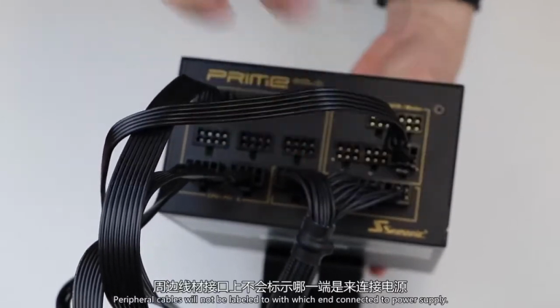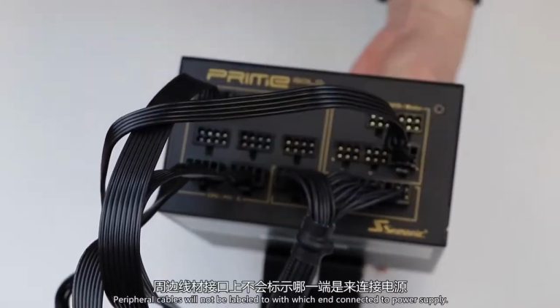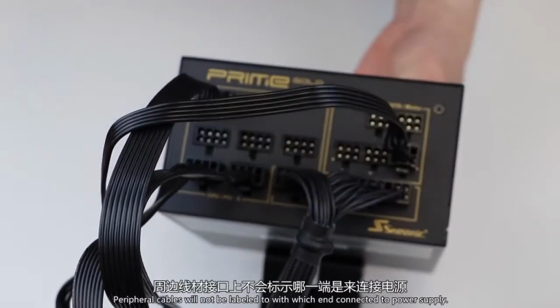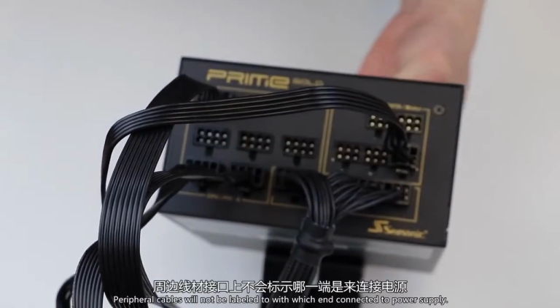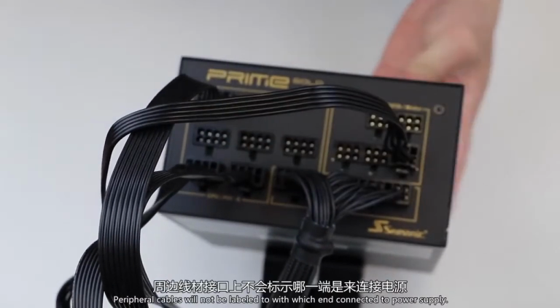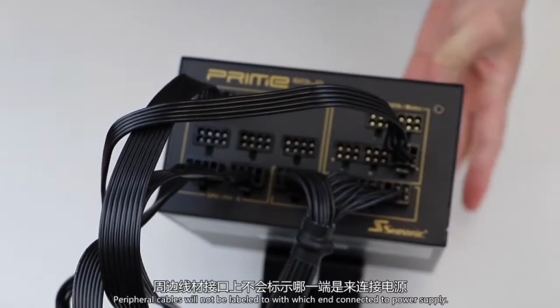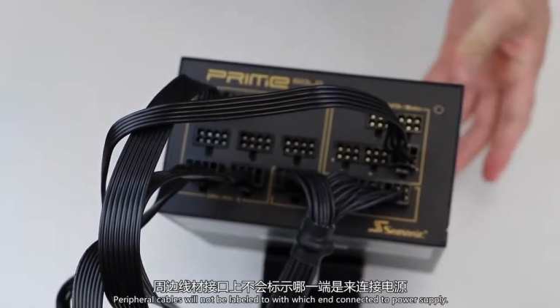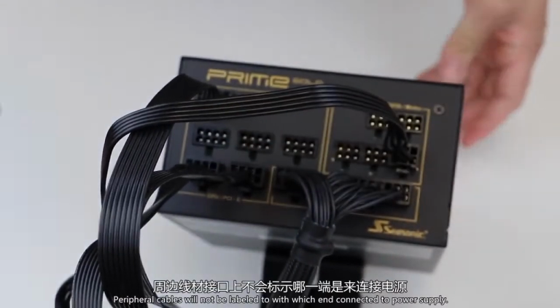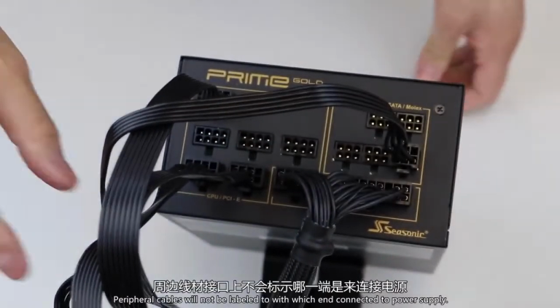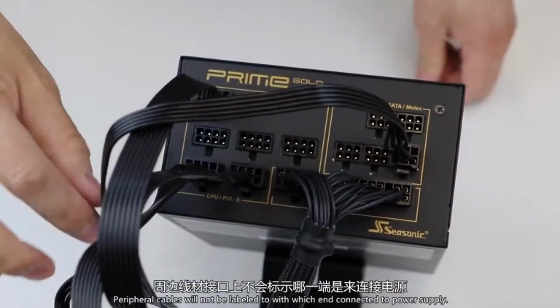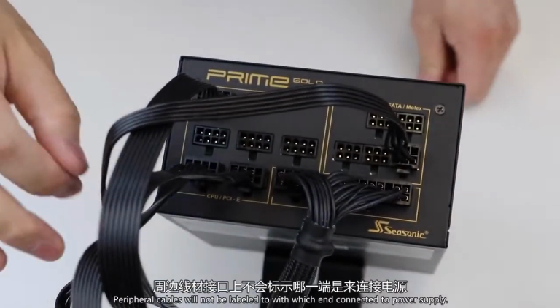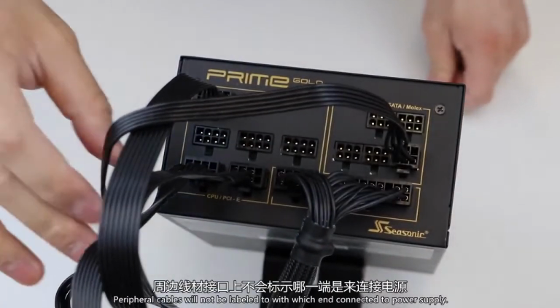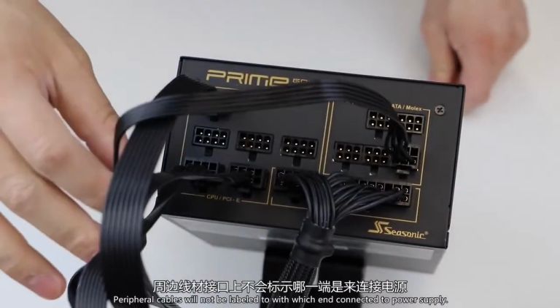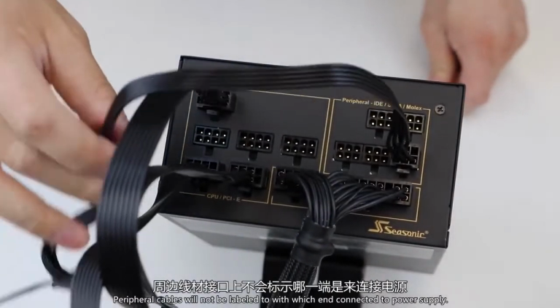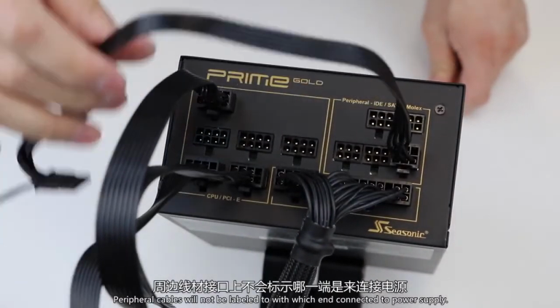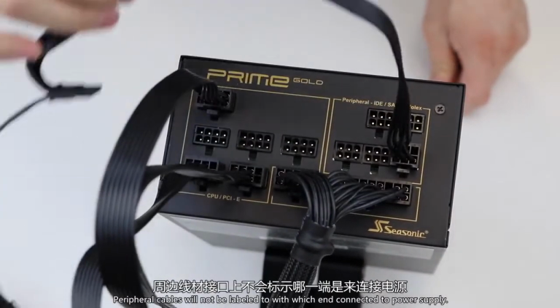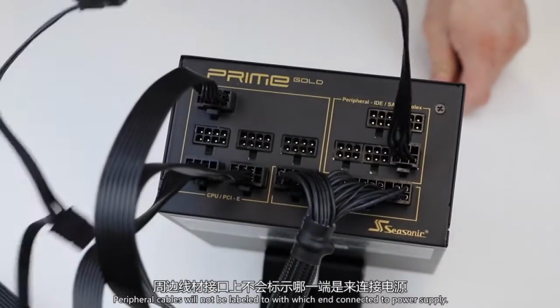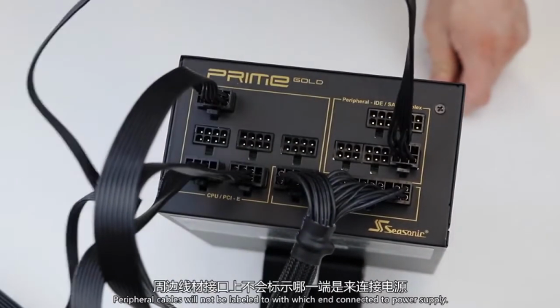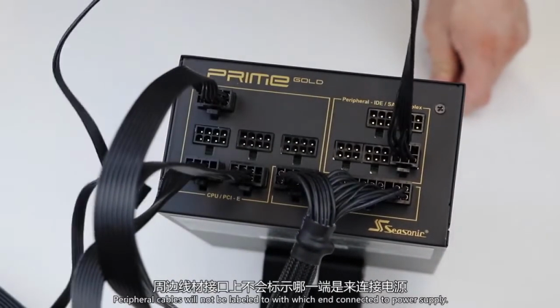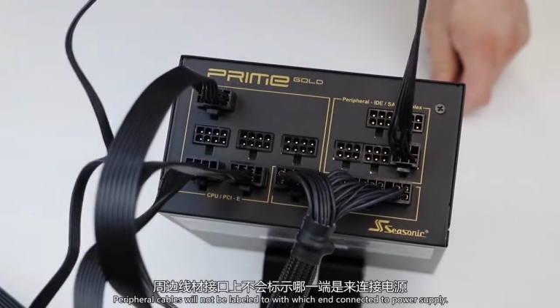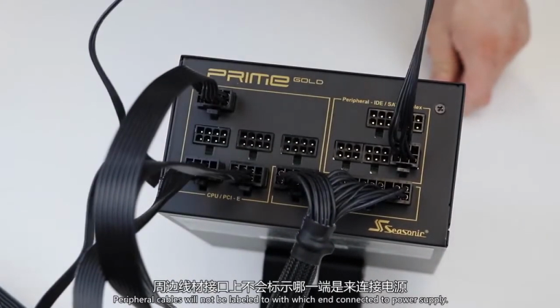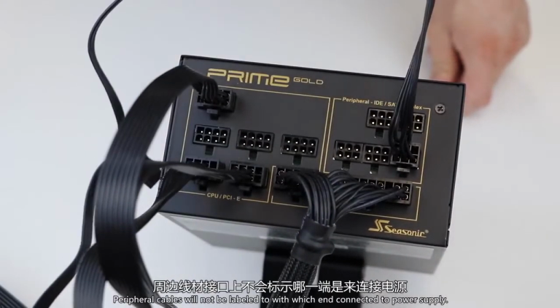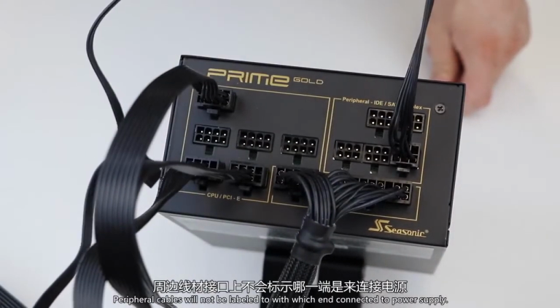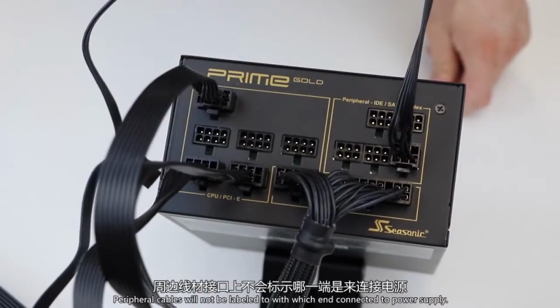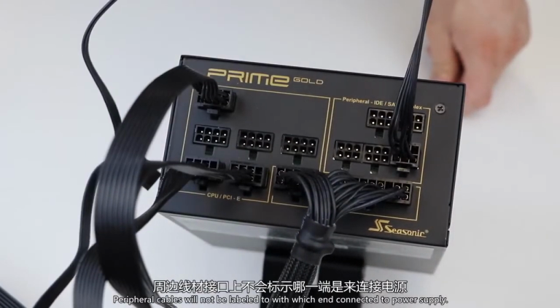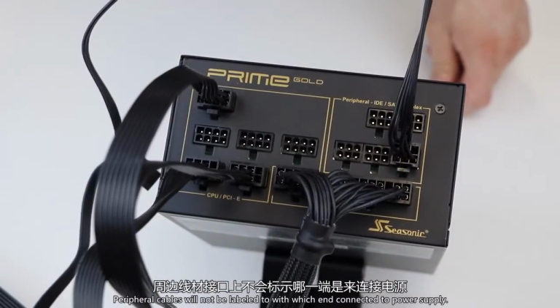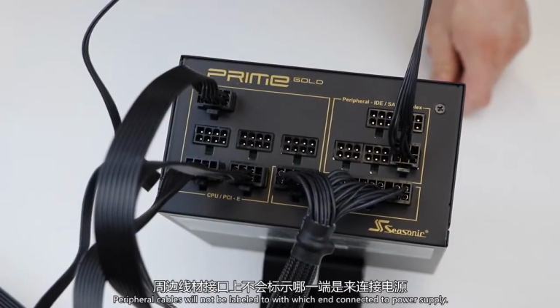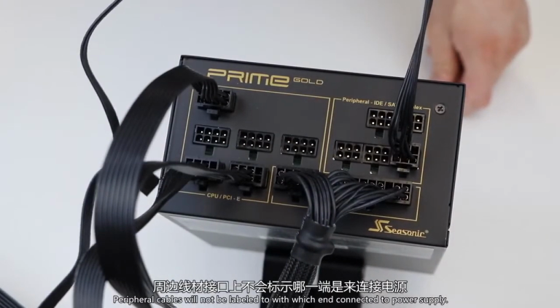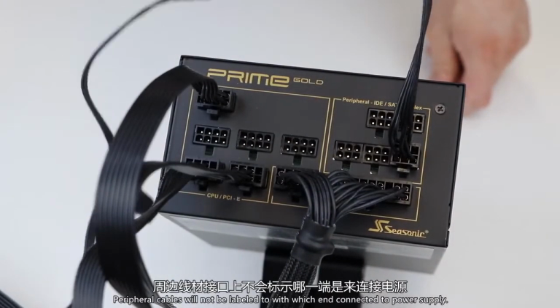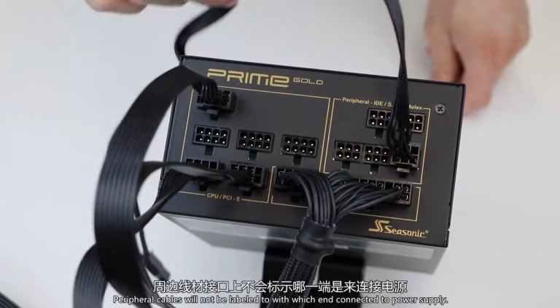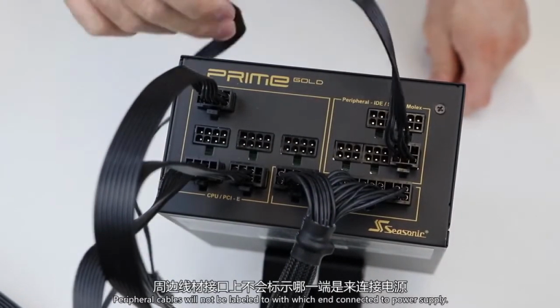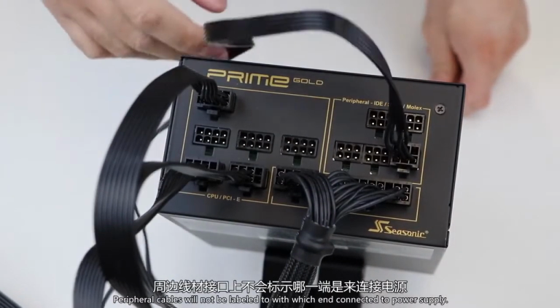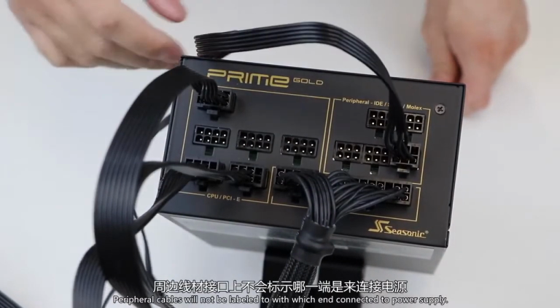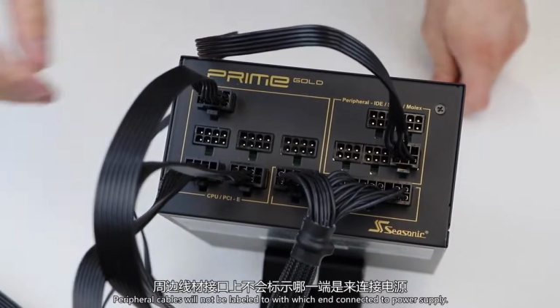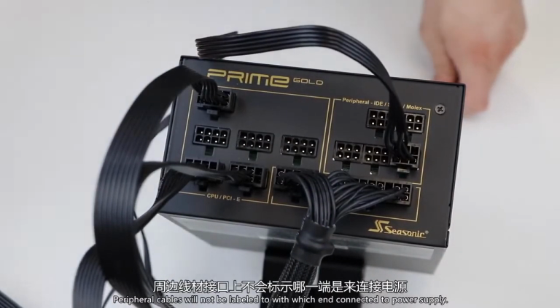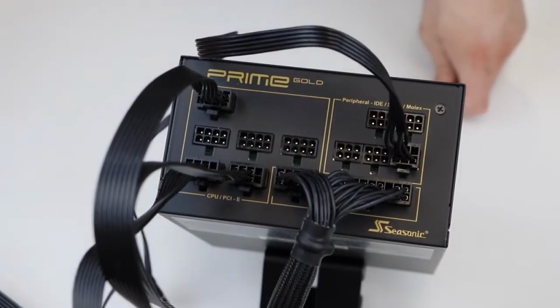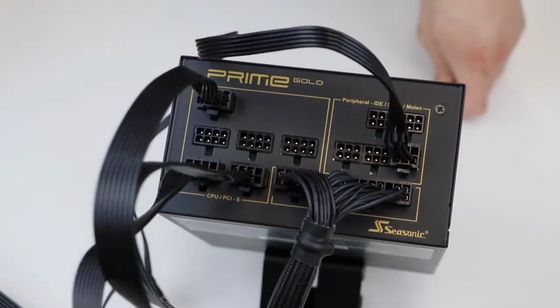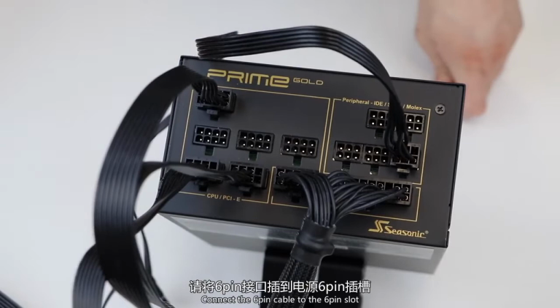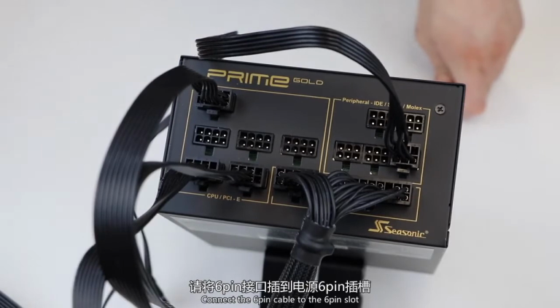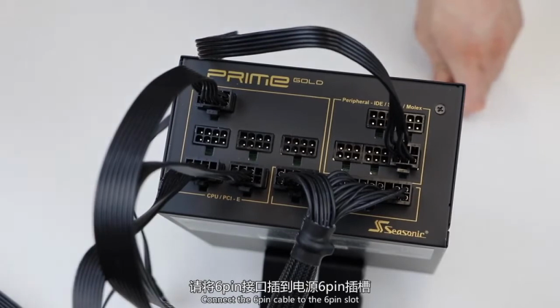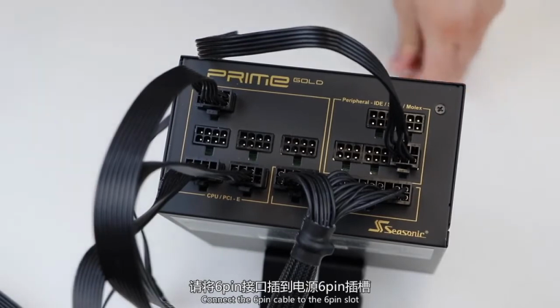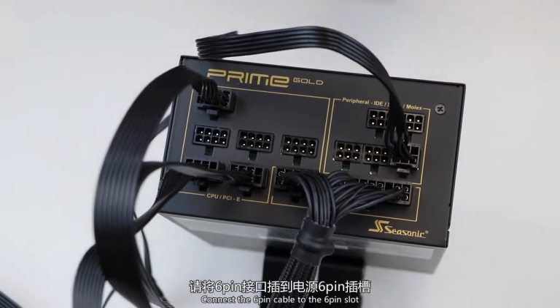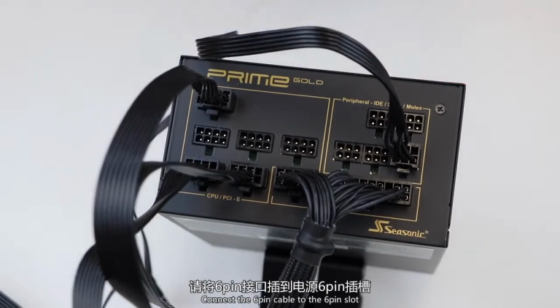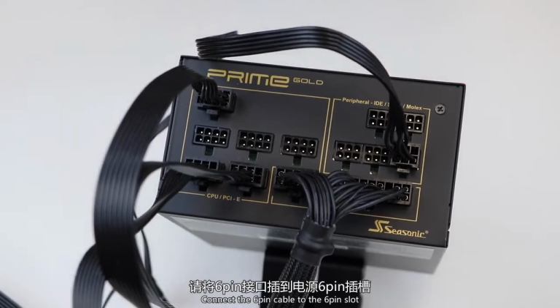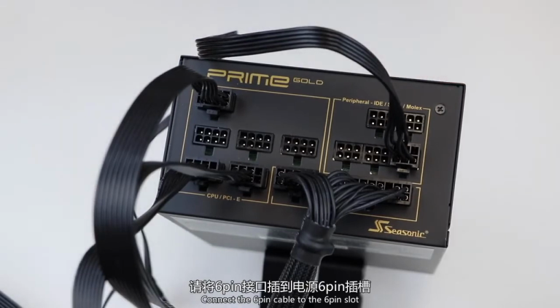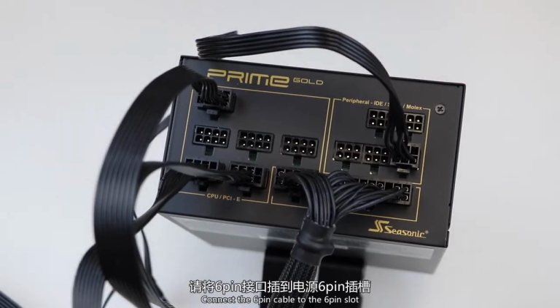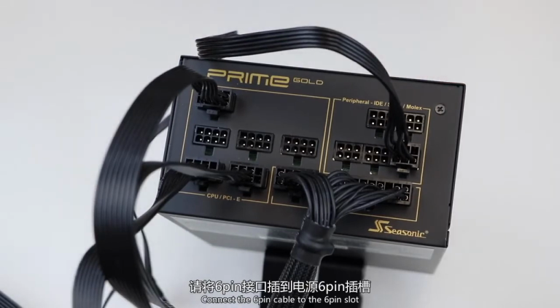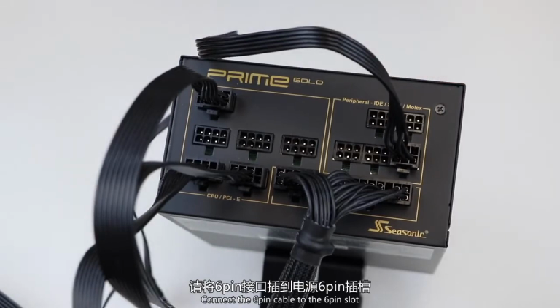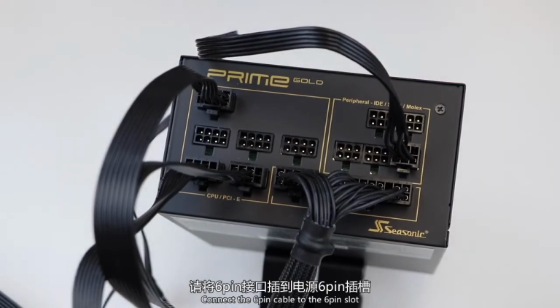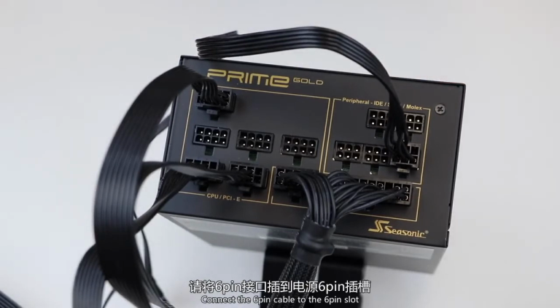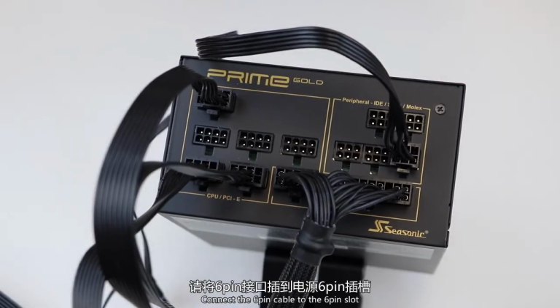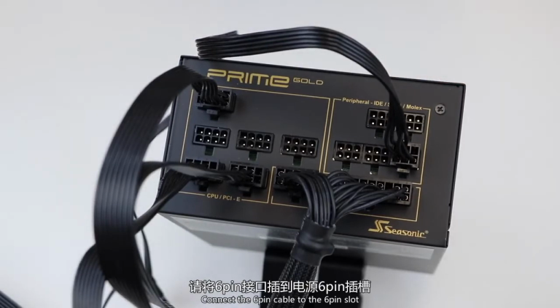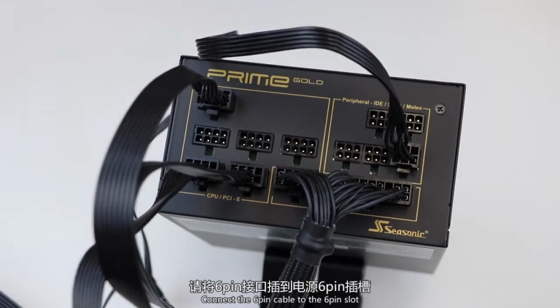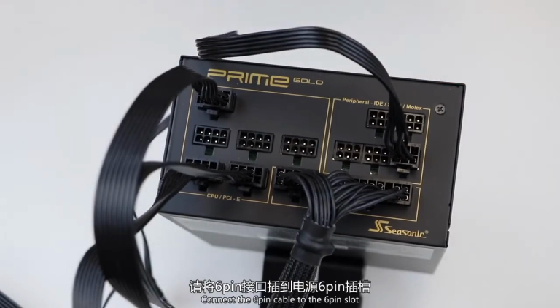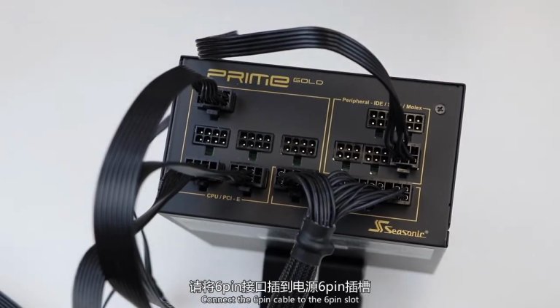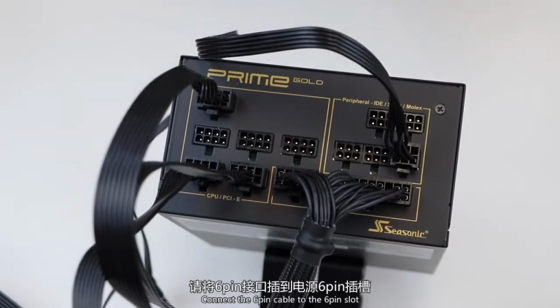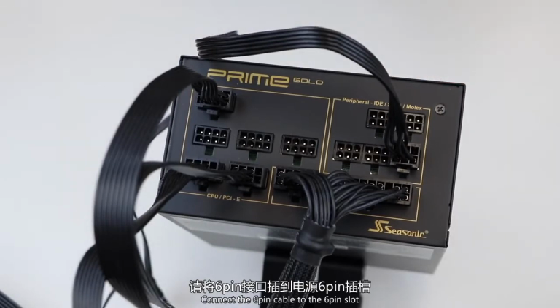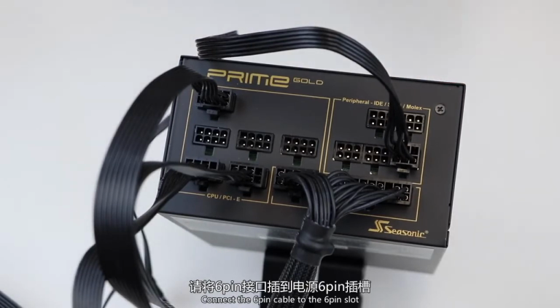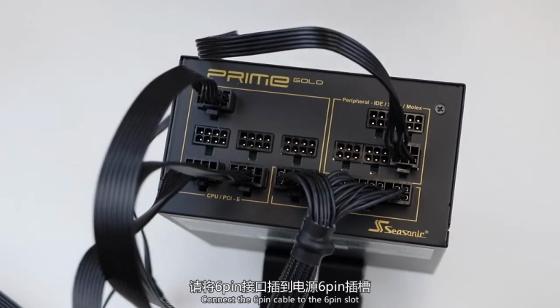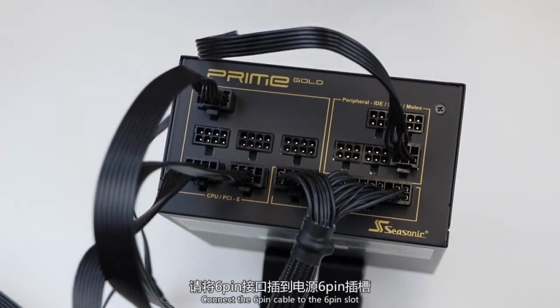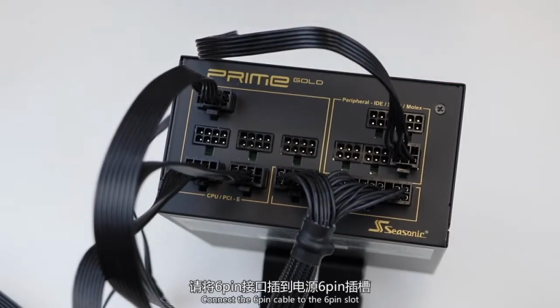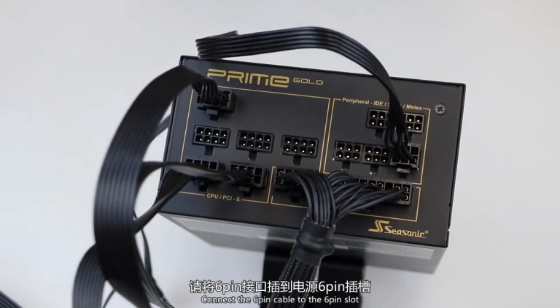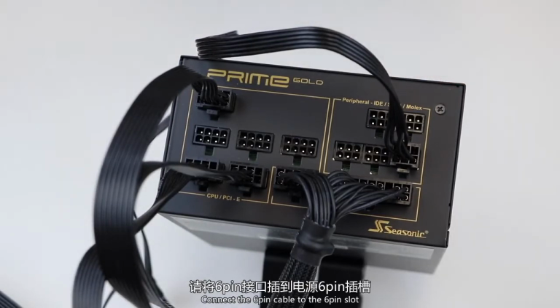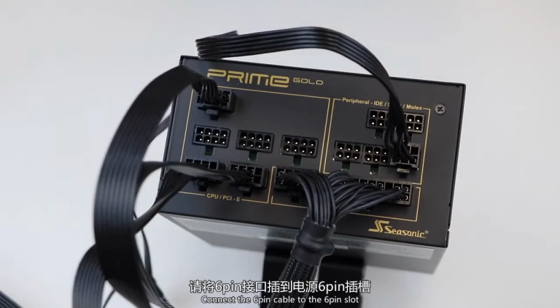Peripheral cables will not be labeled with which end connects to the power supply. Connect the 6-pin cable to the 6-pin slot.